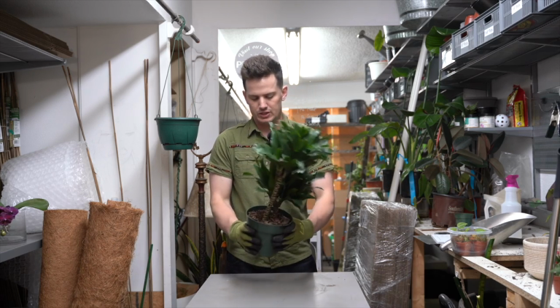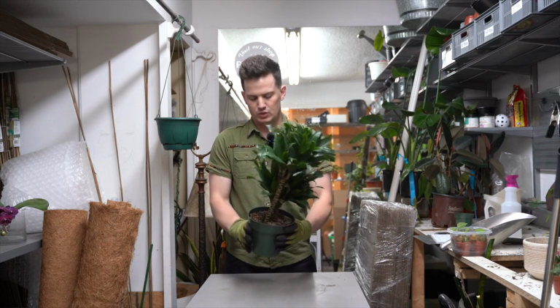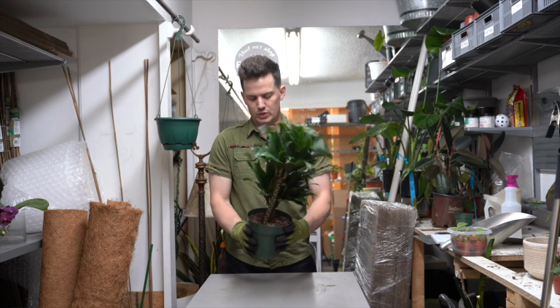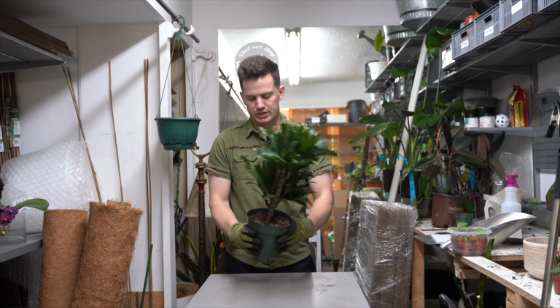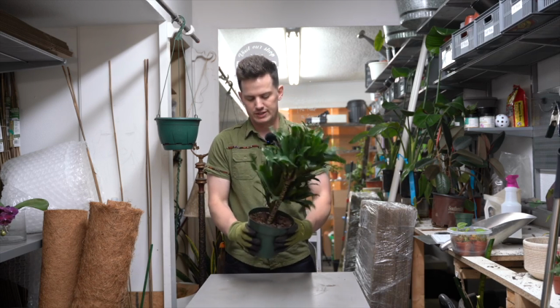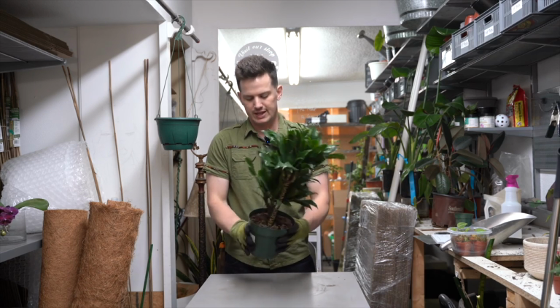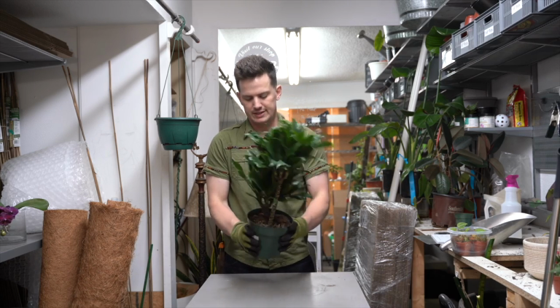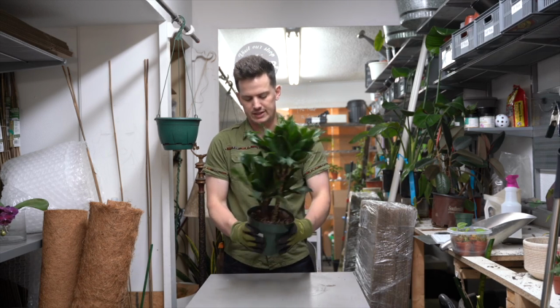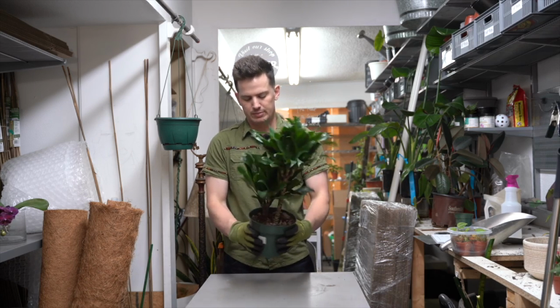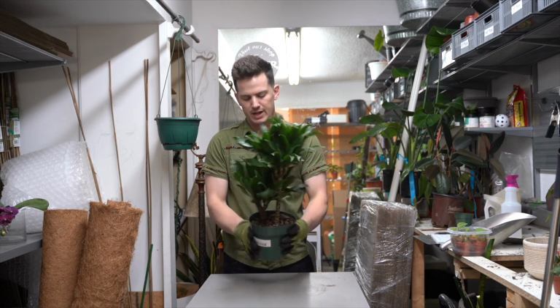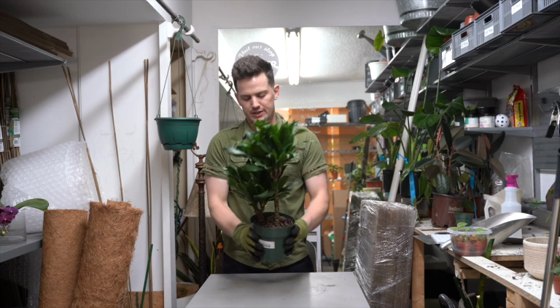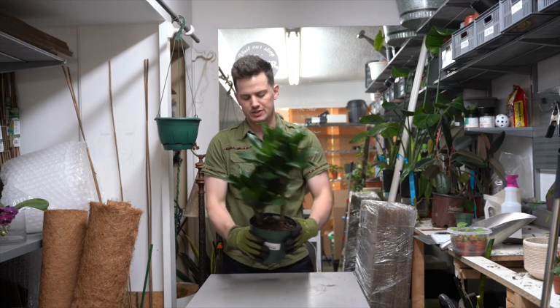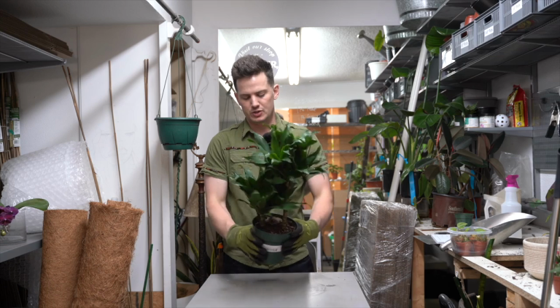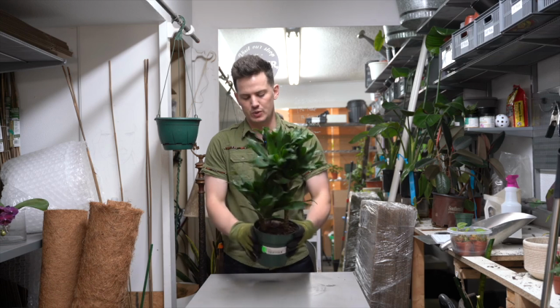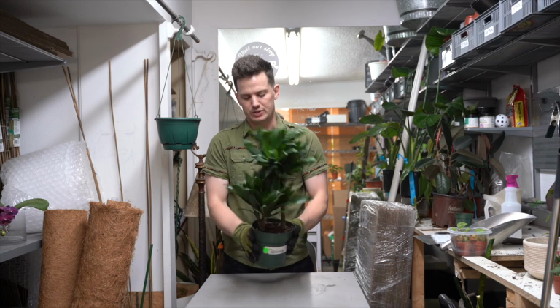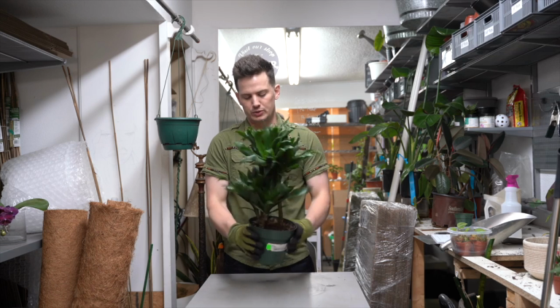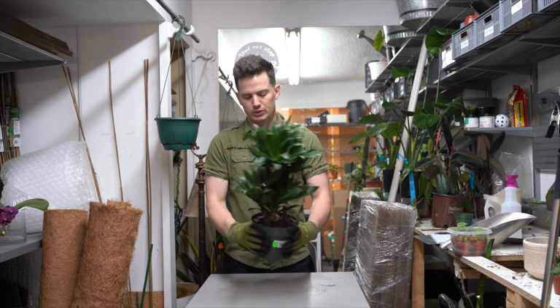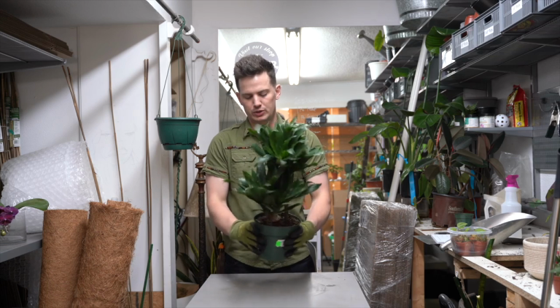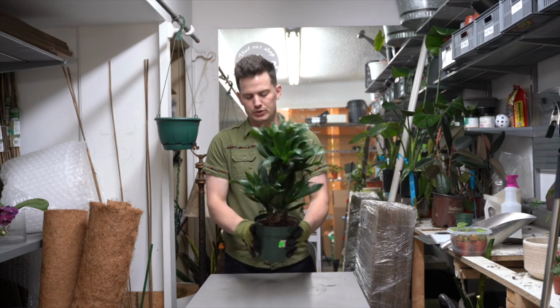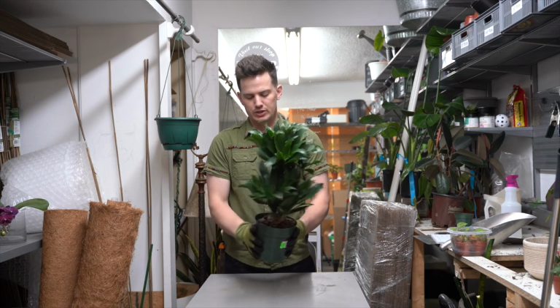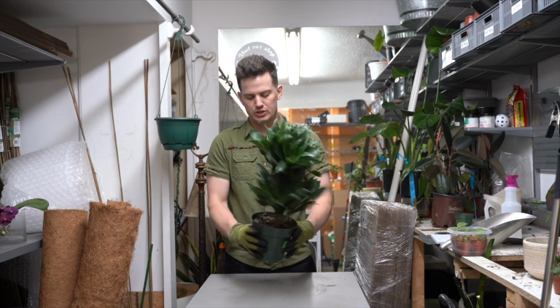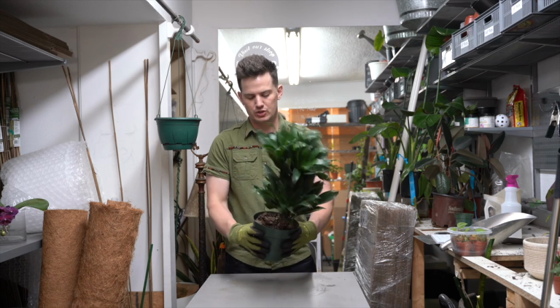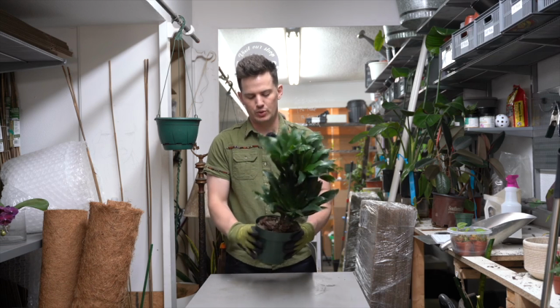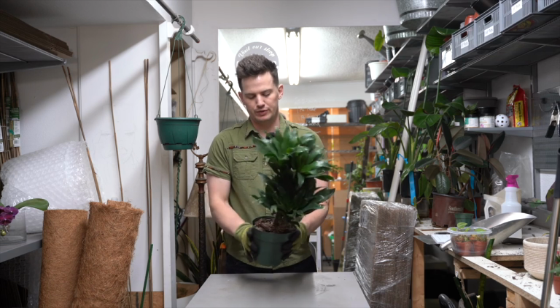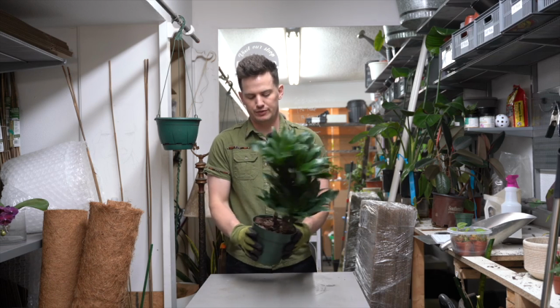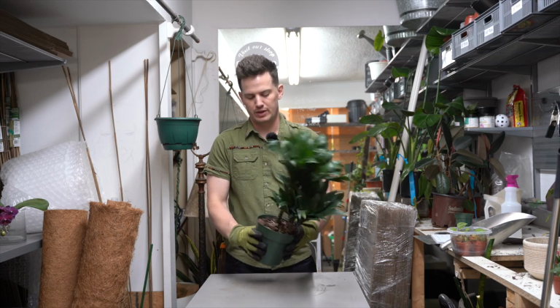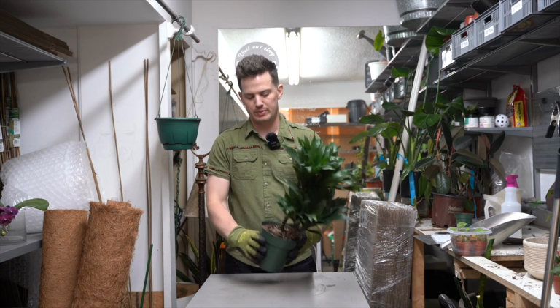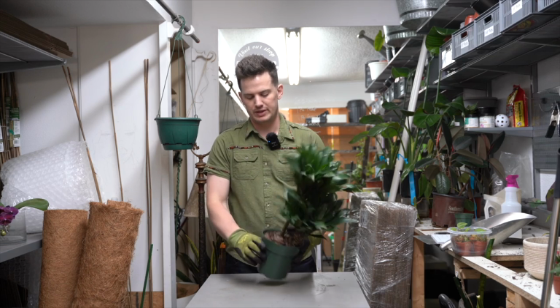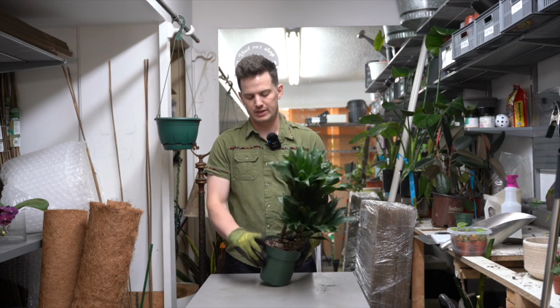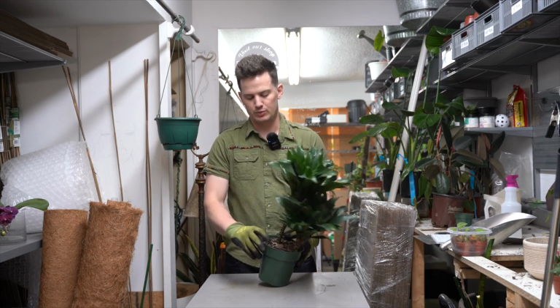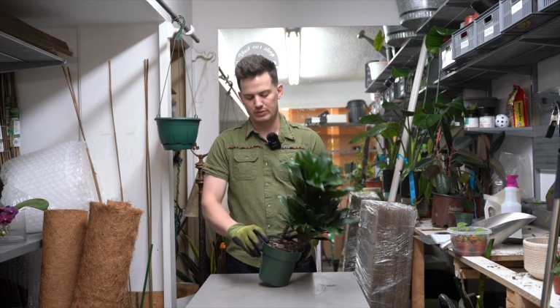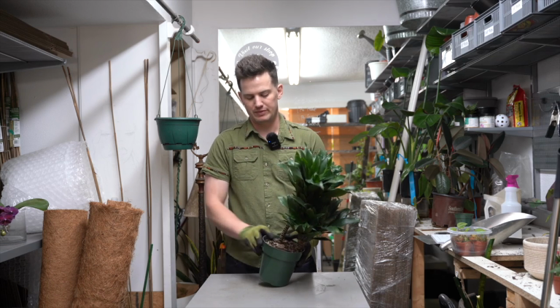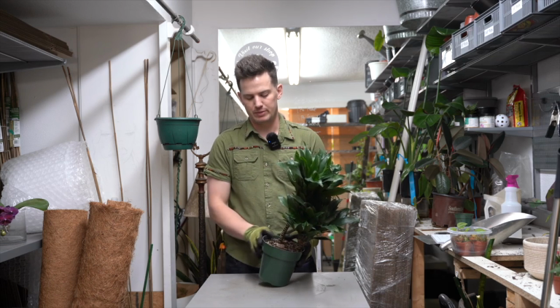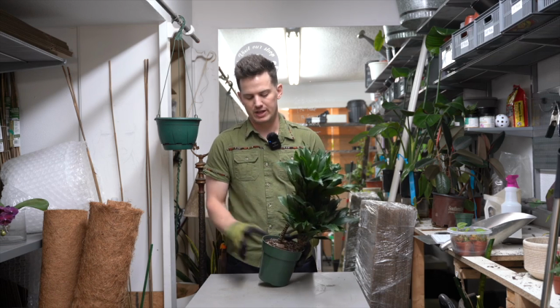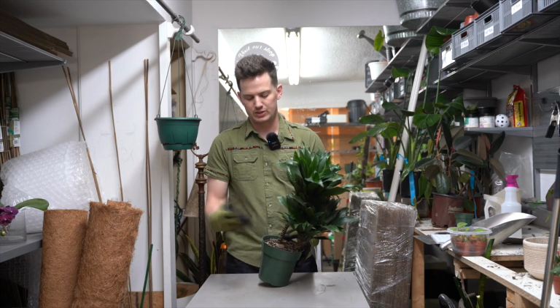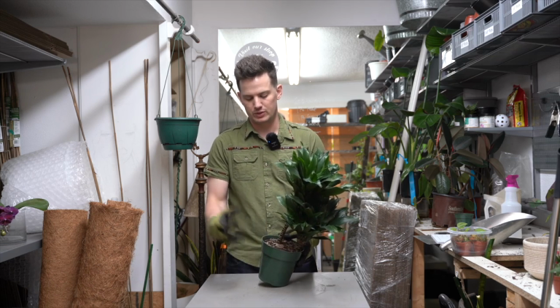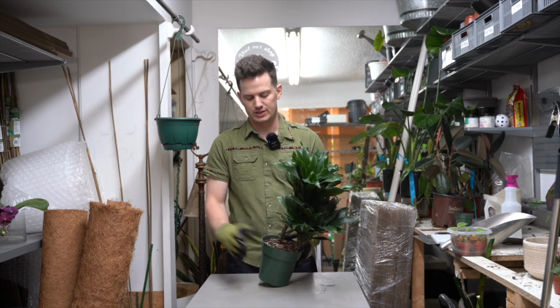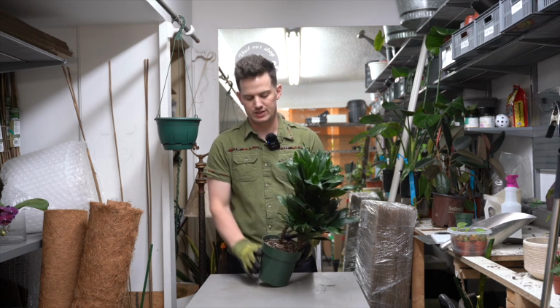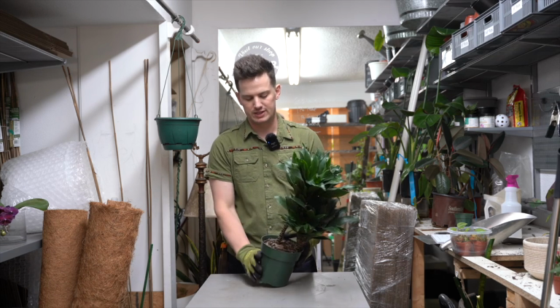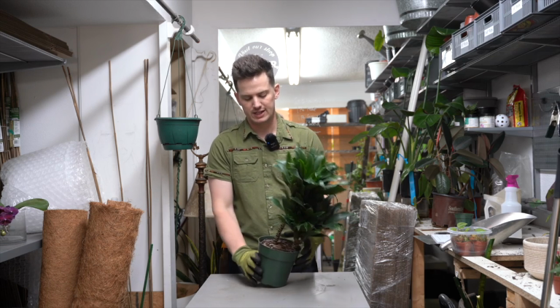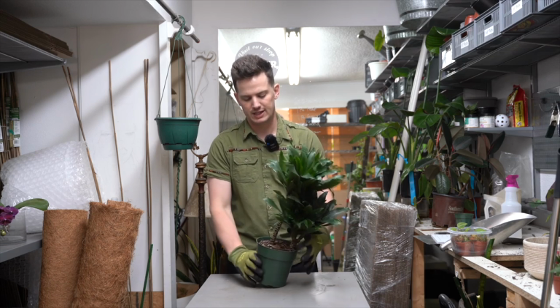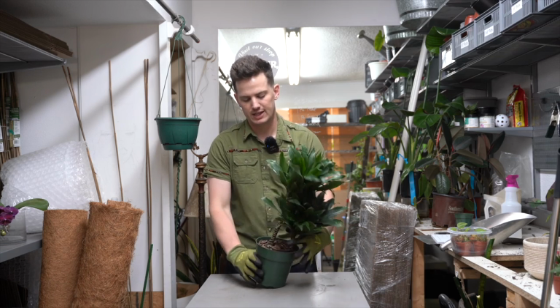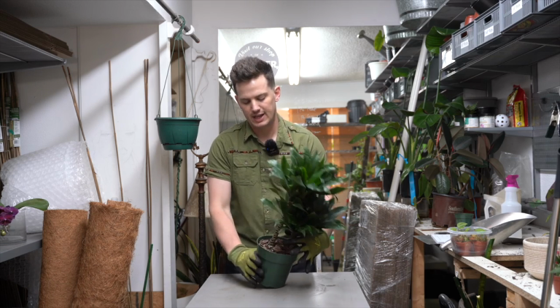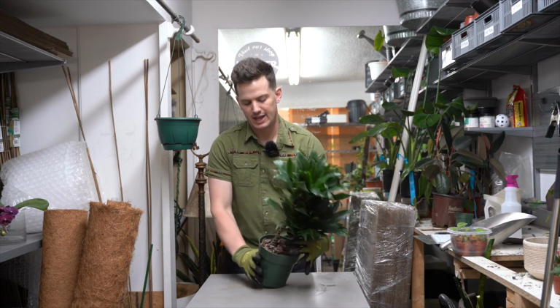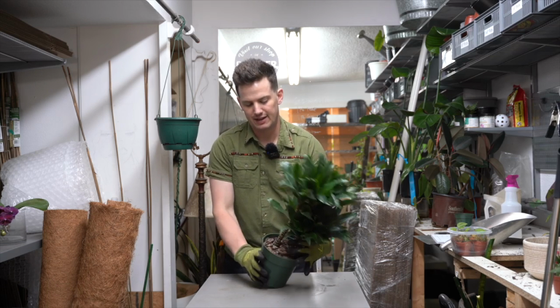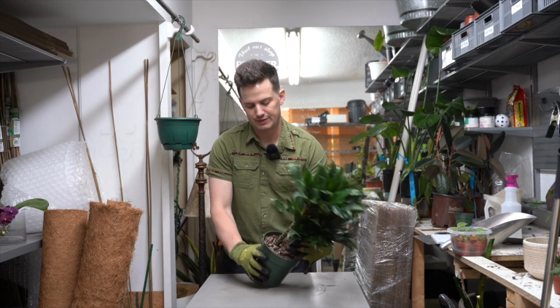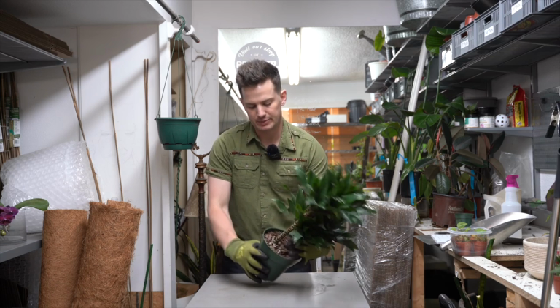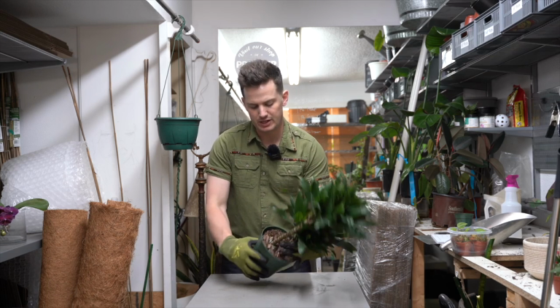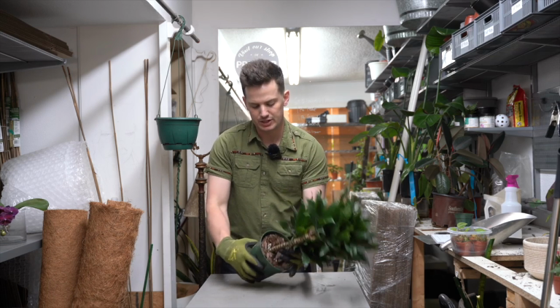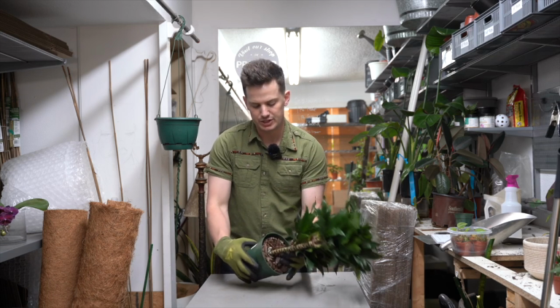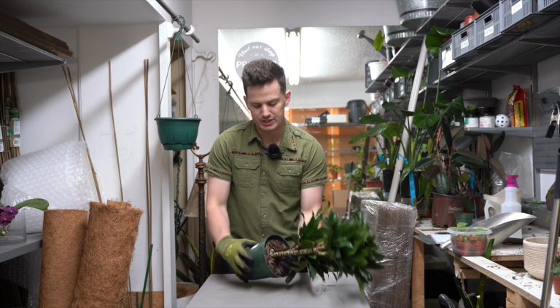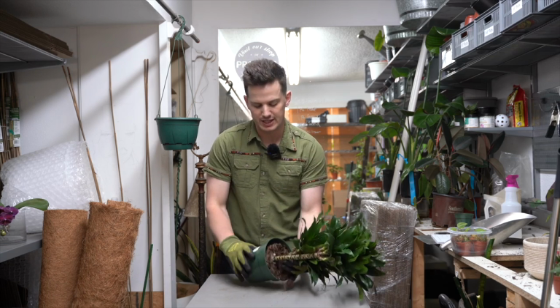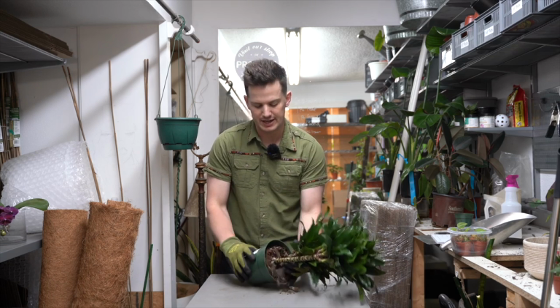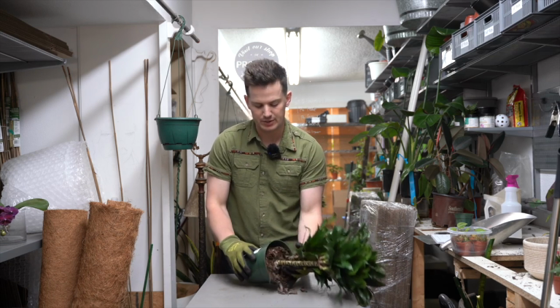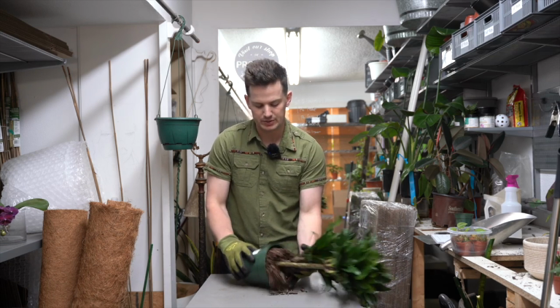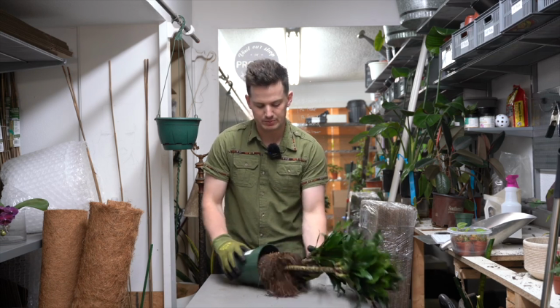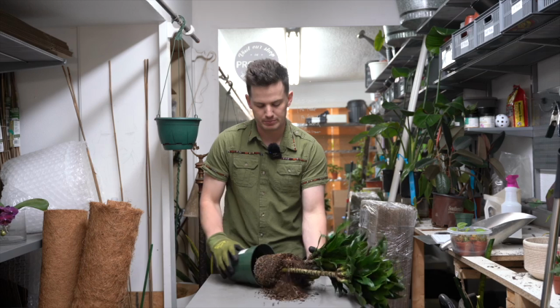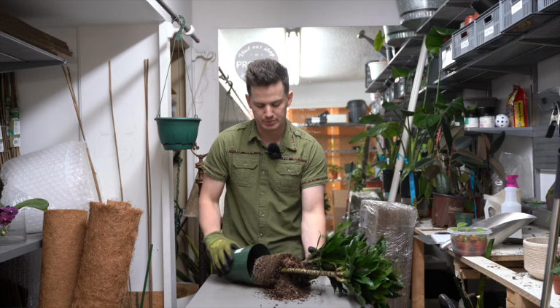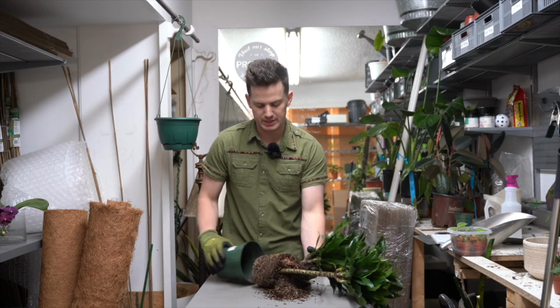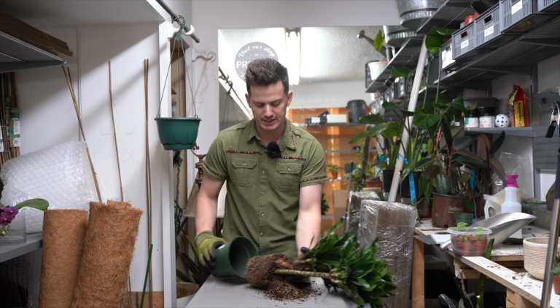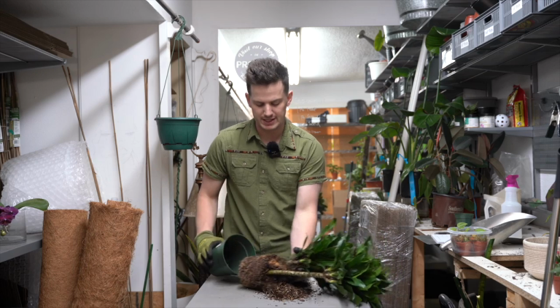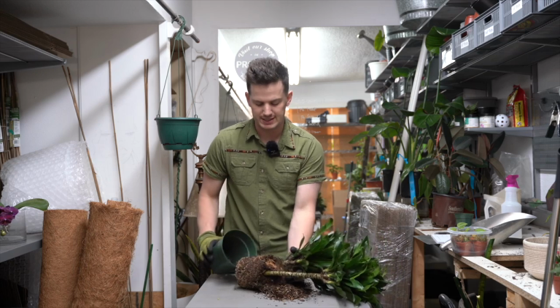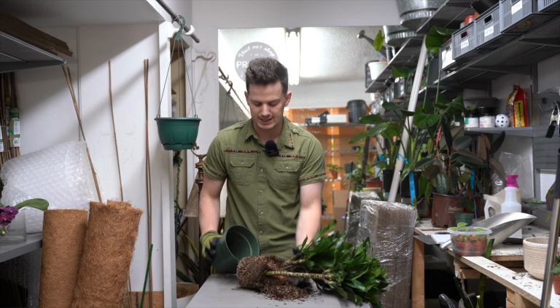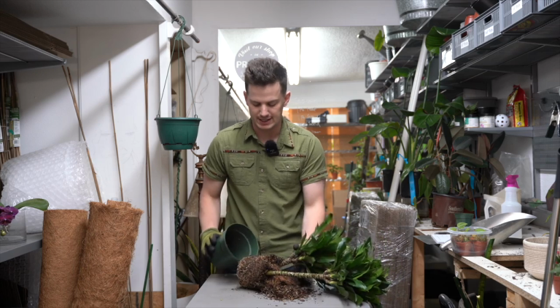Squish the sides of the pot. This is going to loosen the soil from the rim of the pot so it doesn't stick, and from here it should slide out pretty easily.